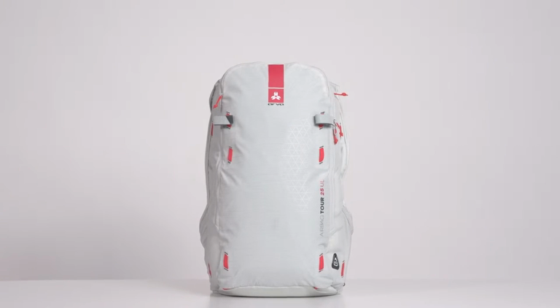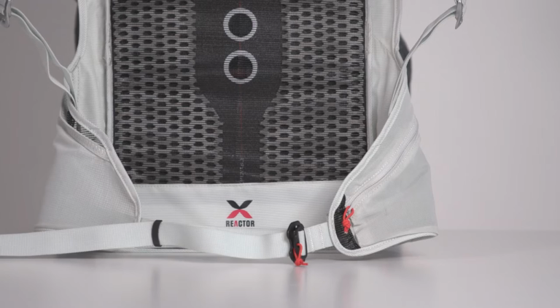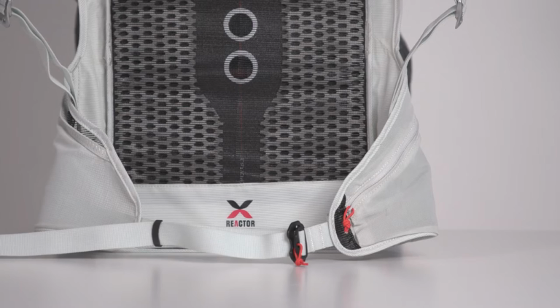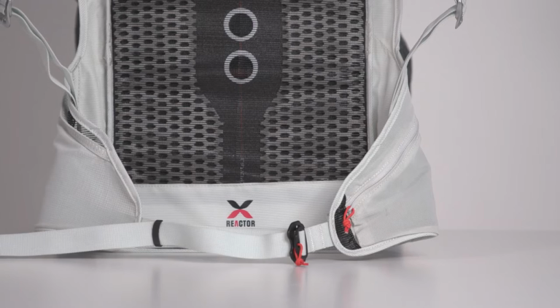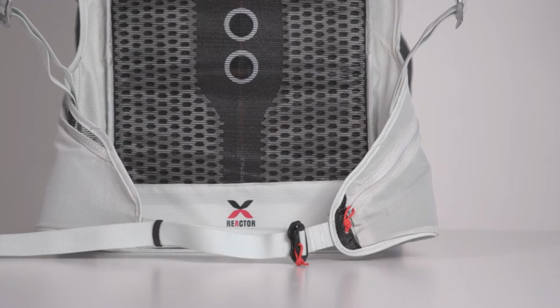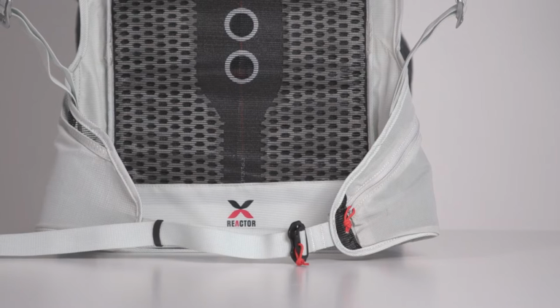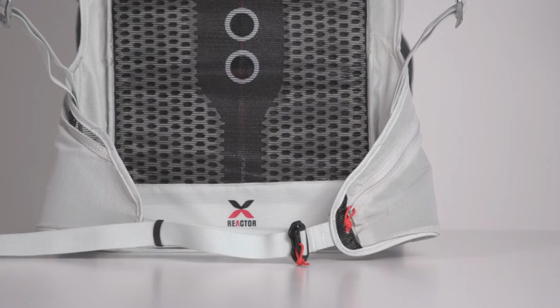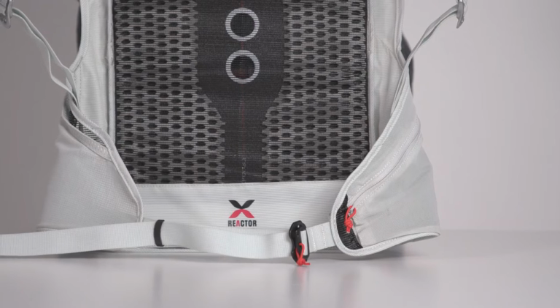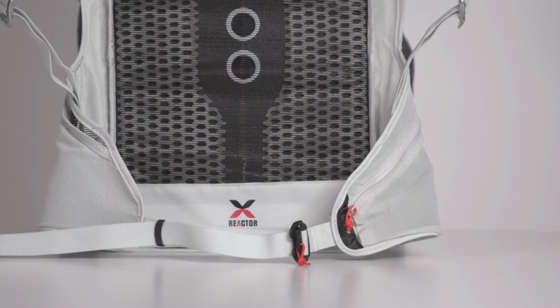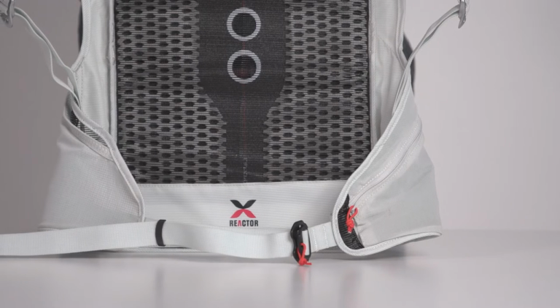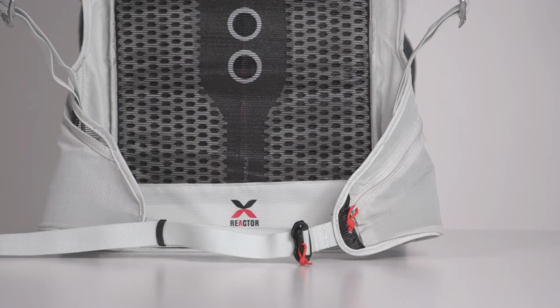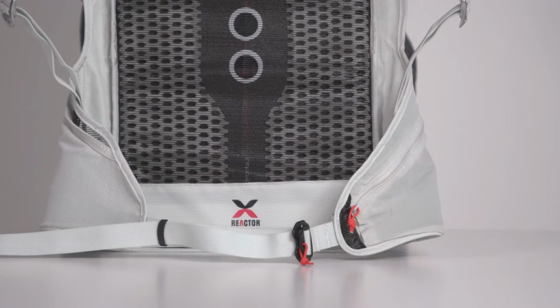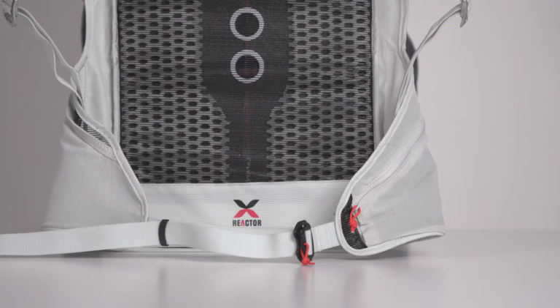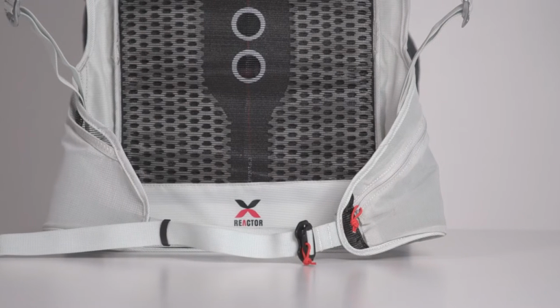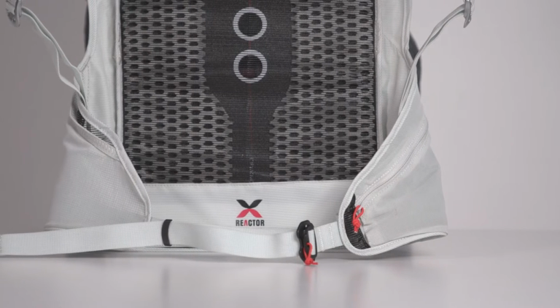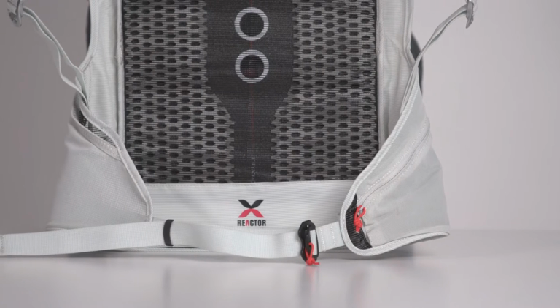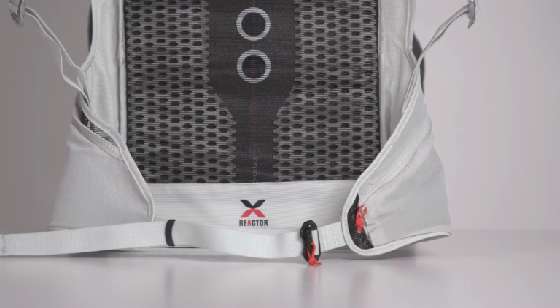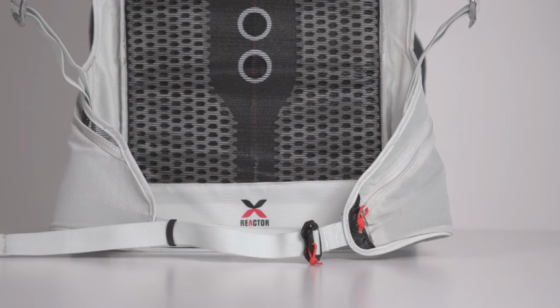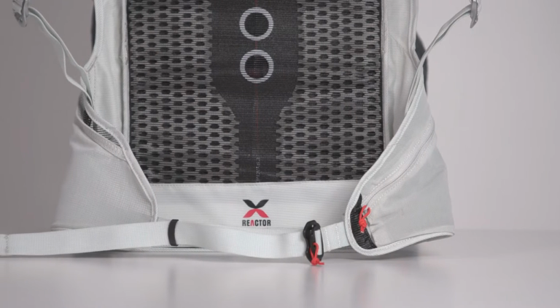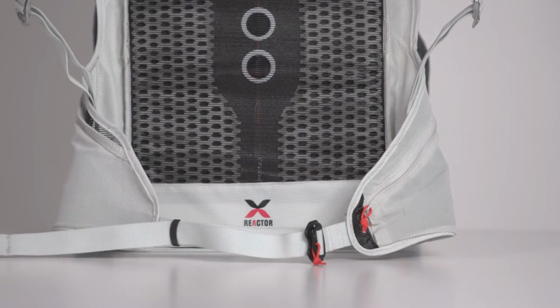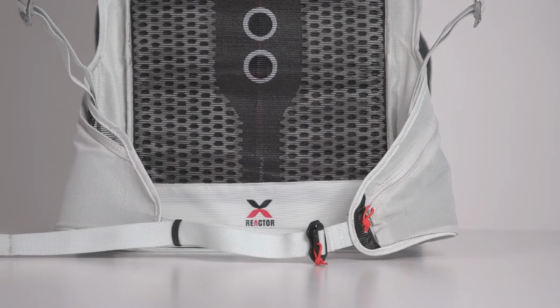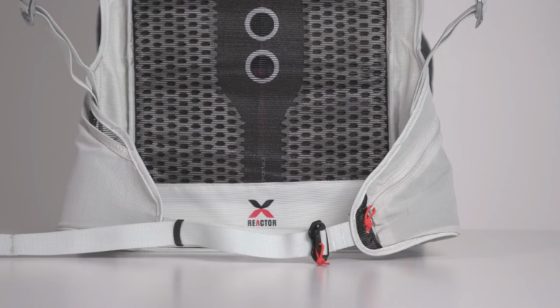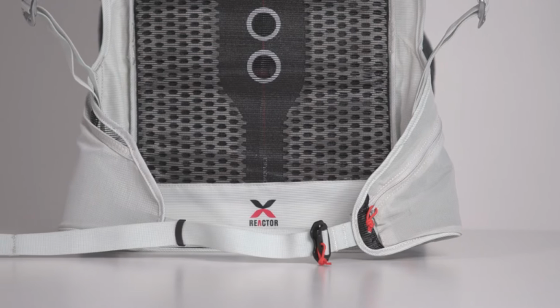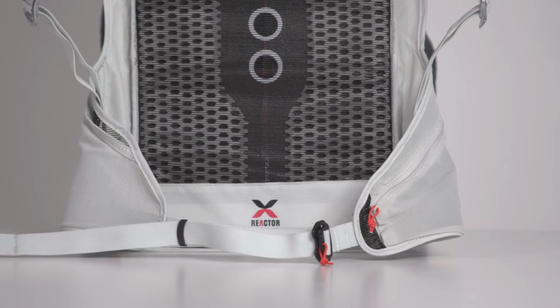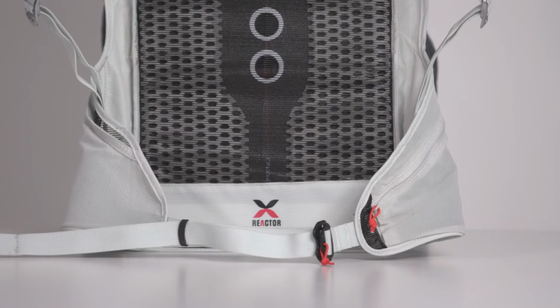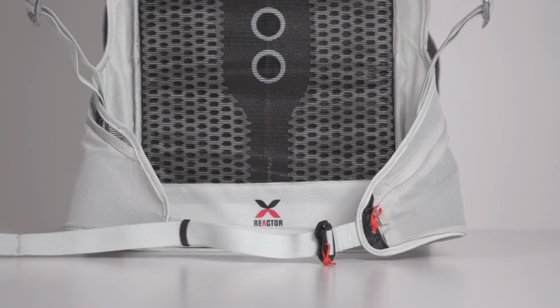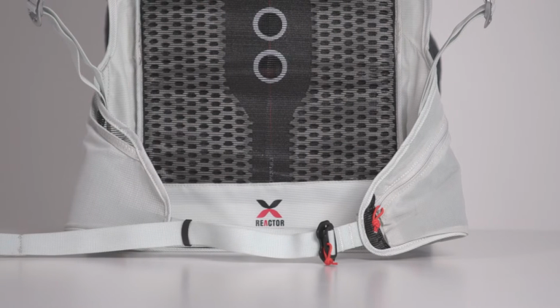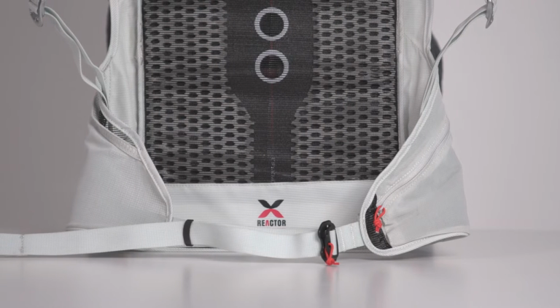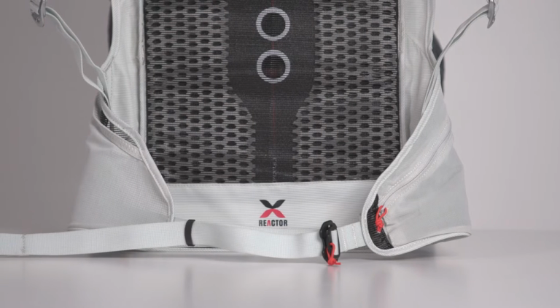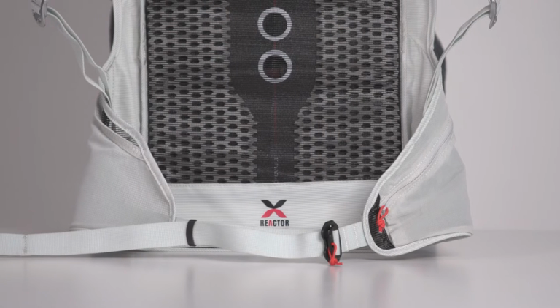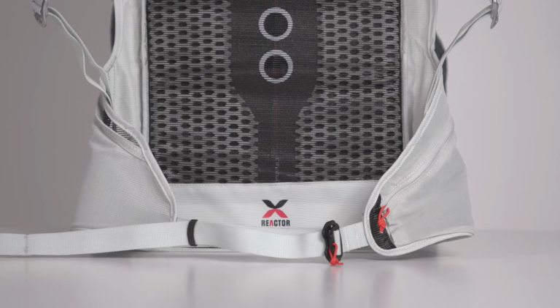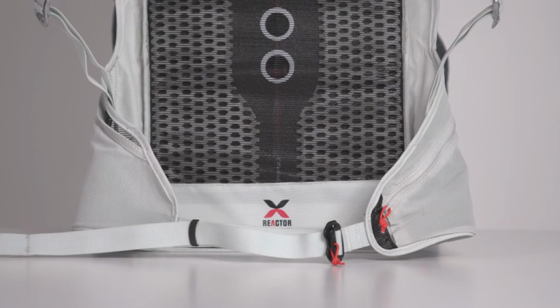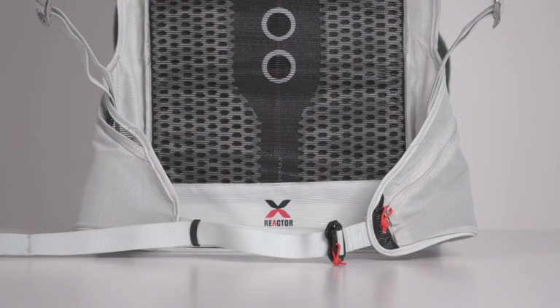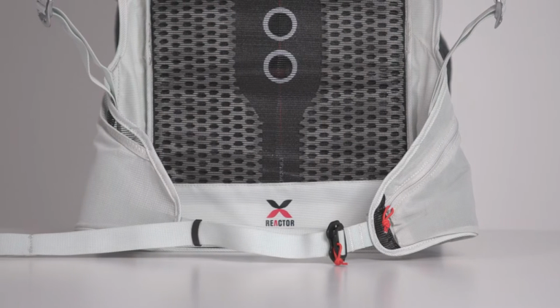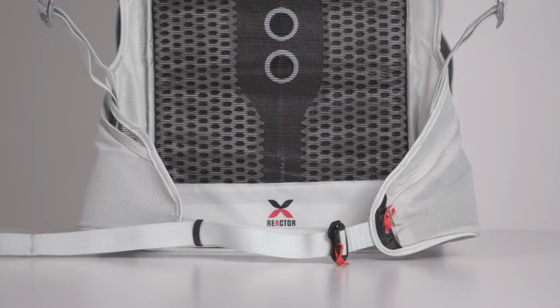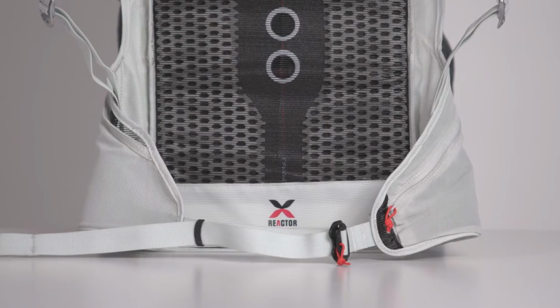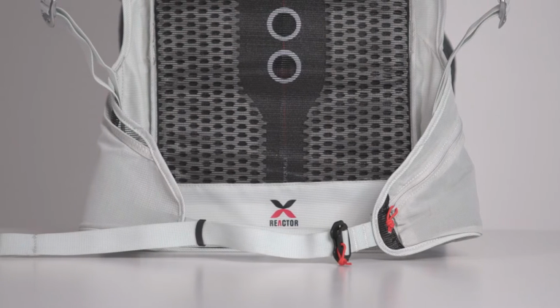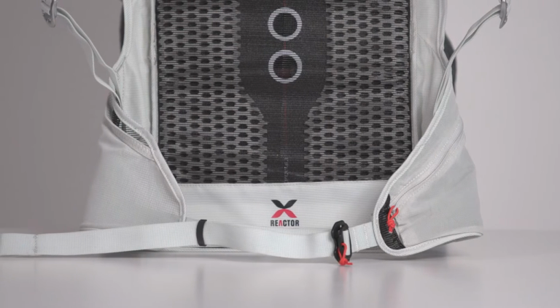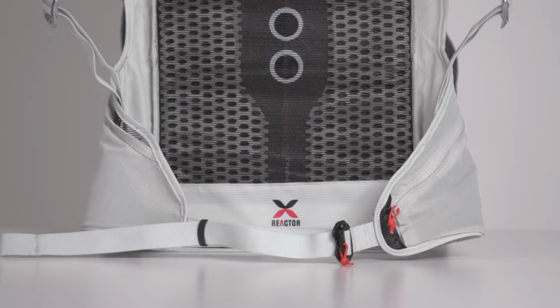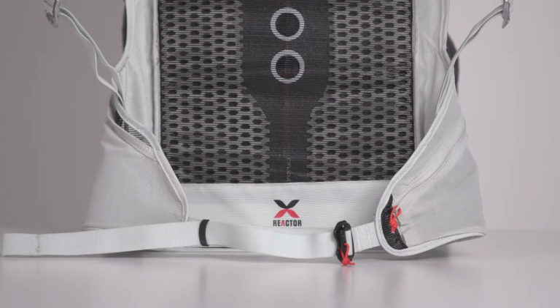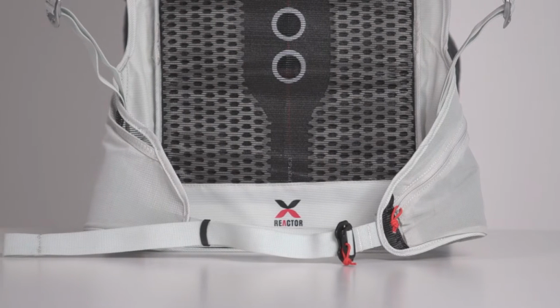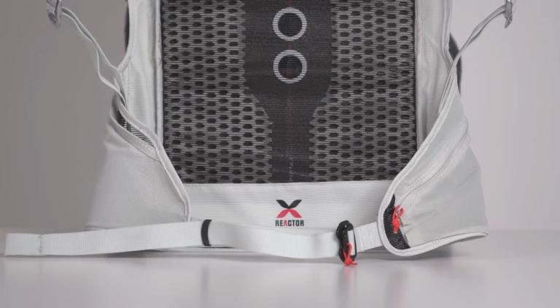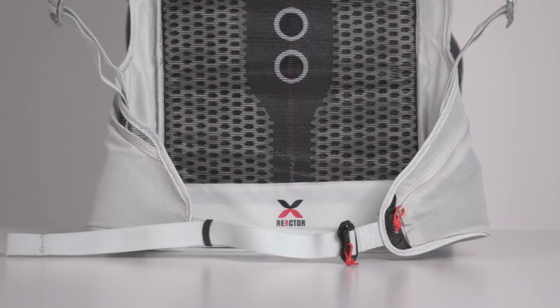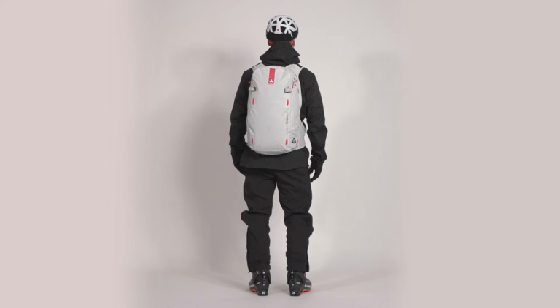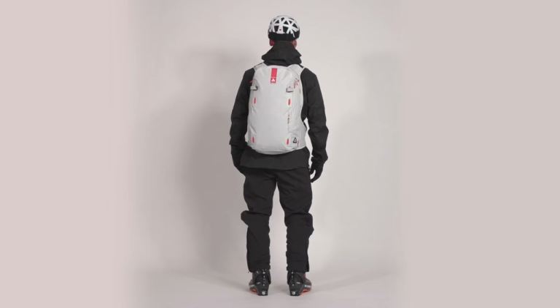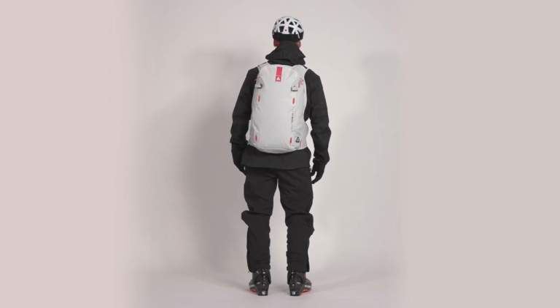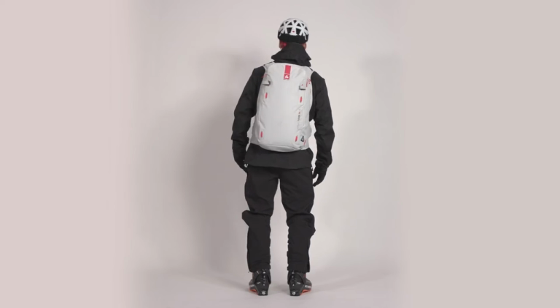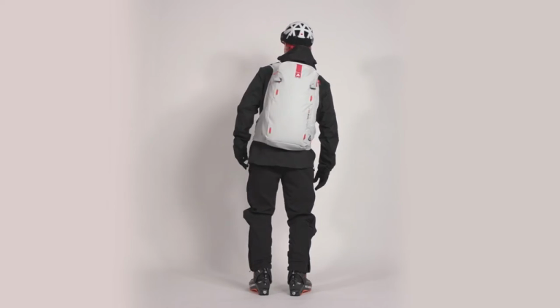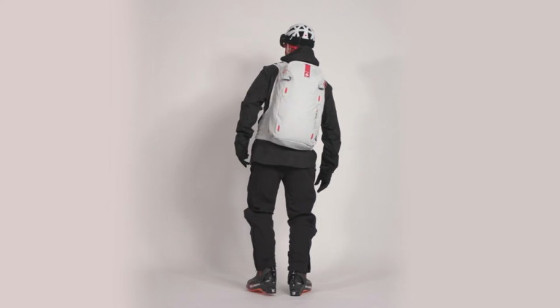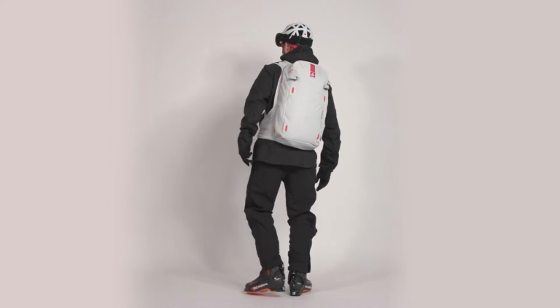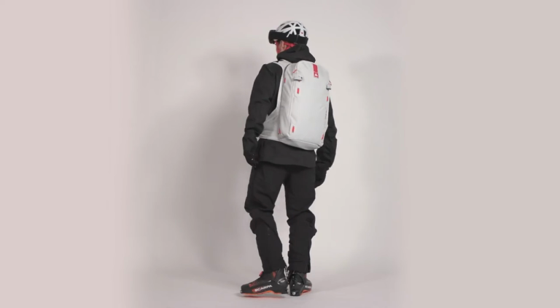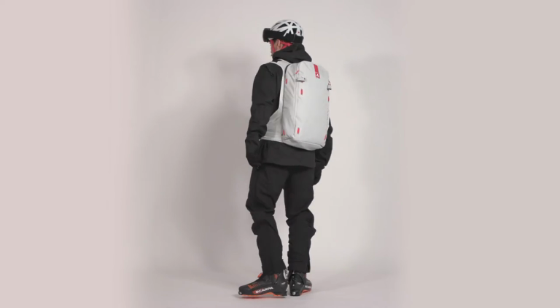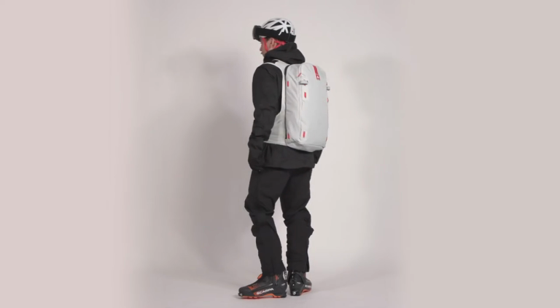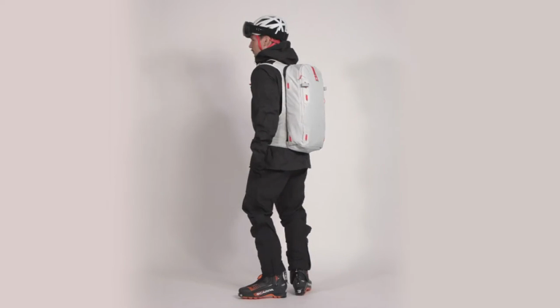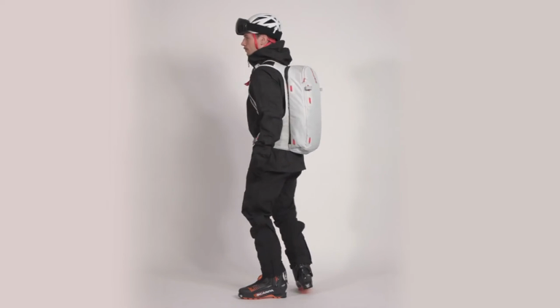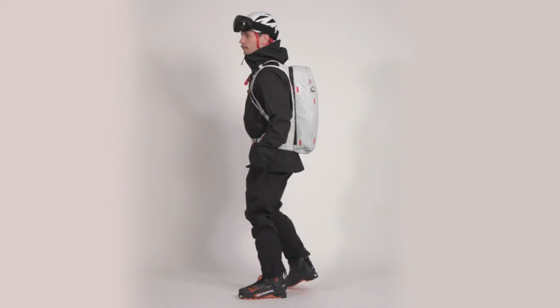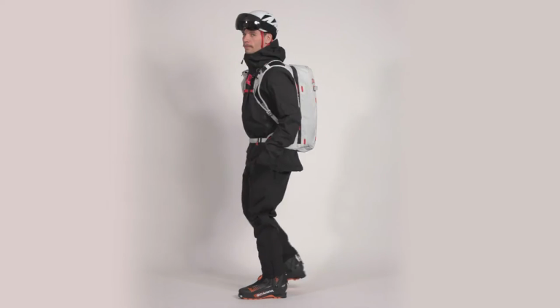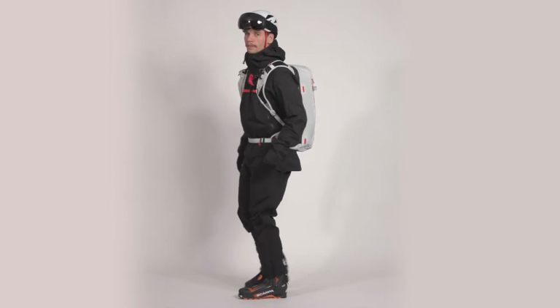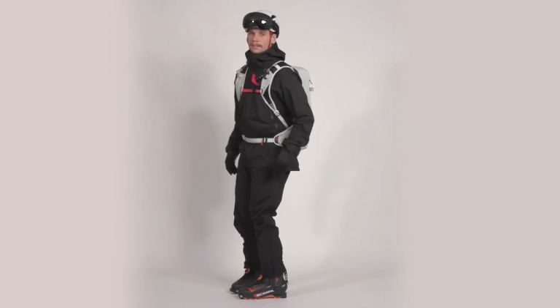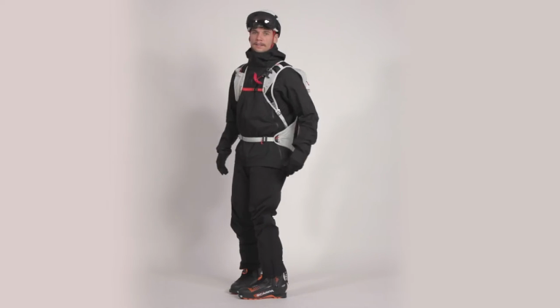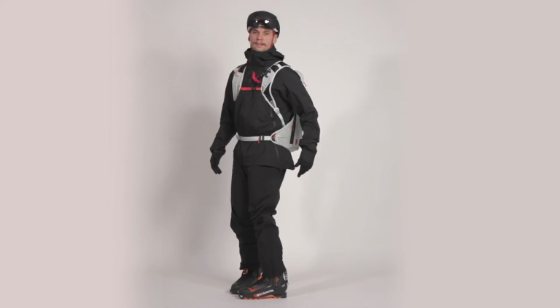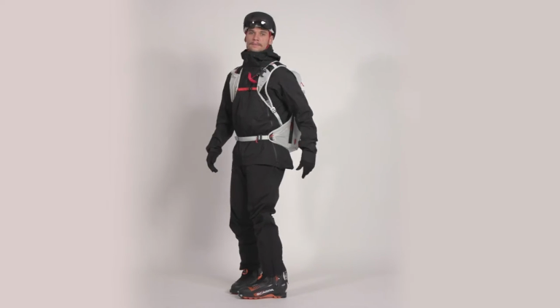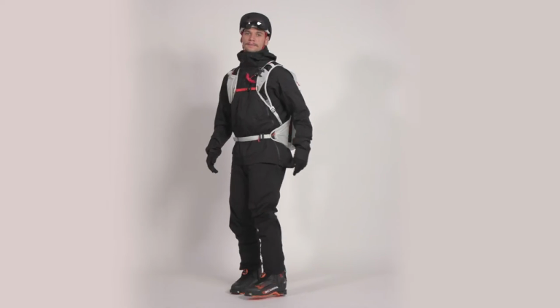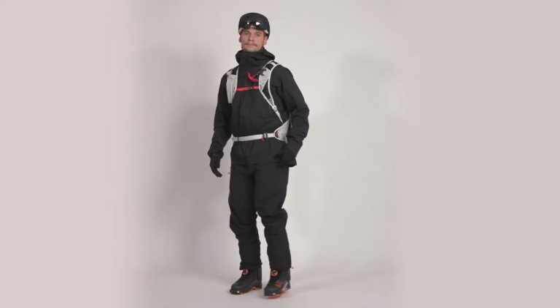The waist belt and shoulder straps are made with flexible, lightweight, and highly ventilated materials for unparalleled comfort and freedom of movement.